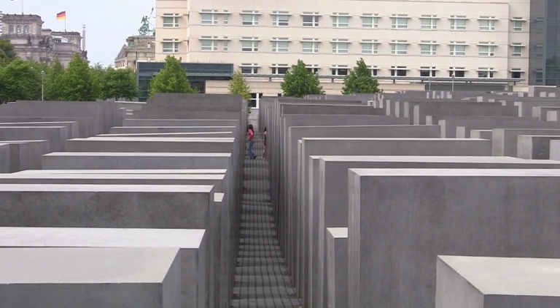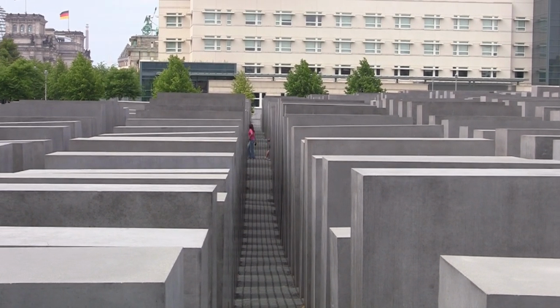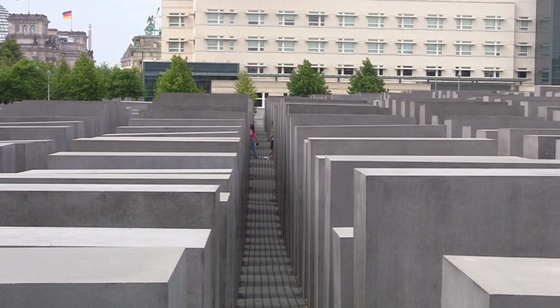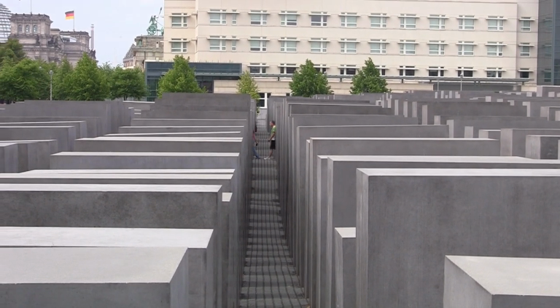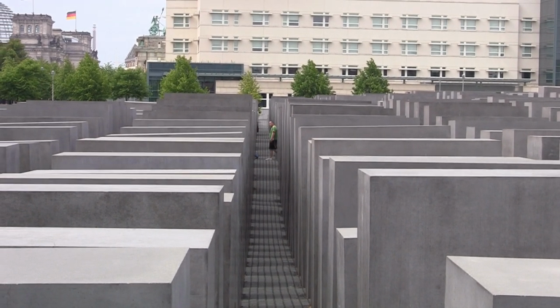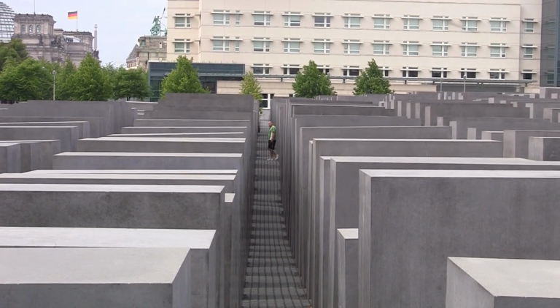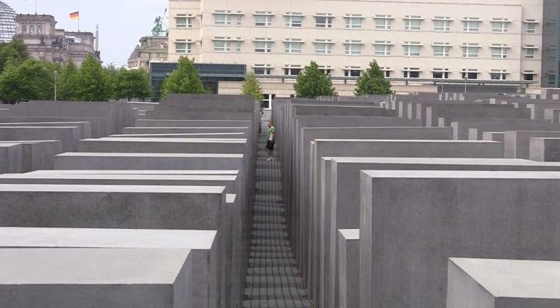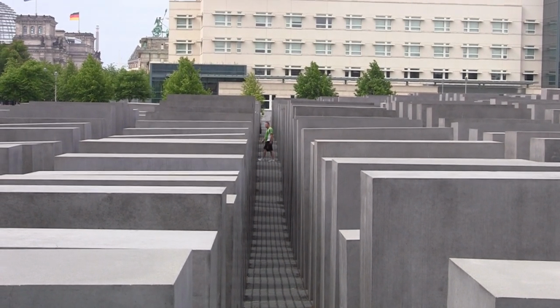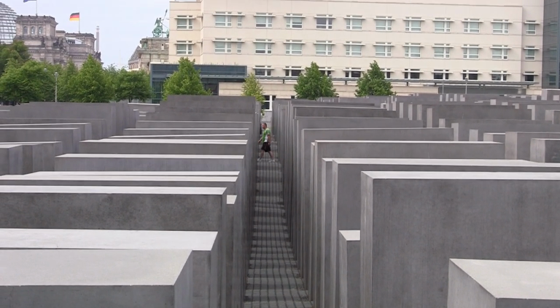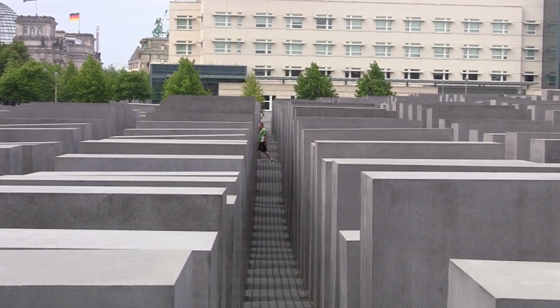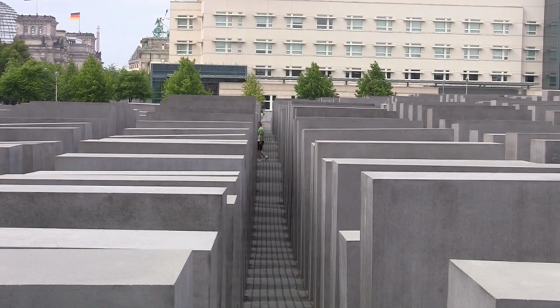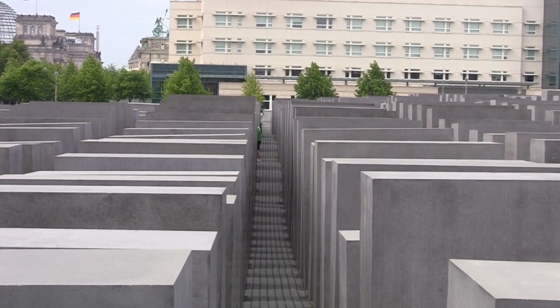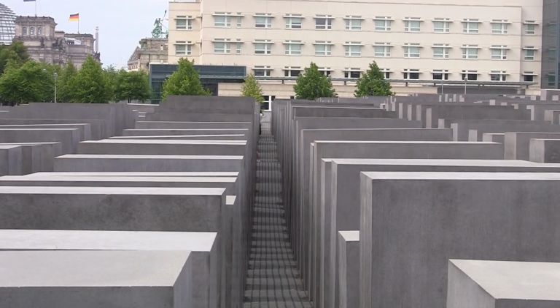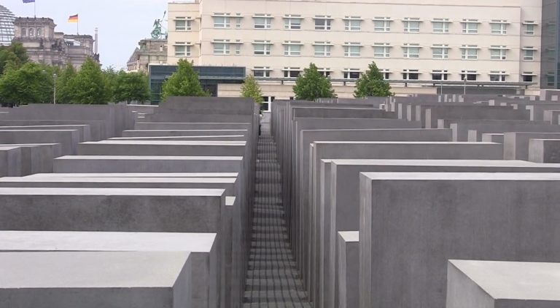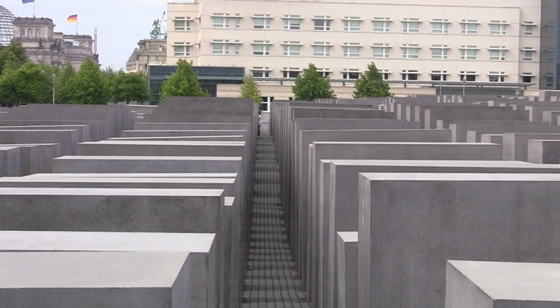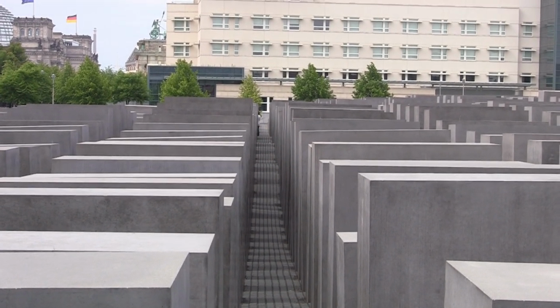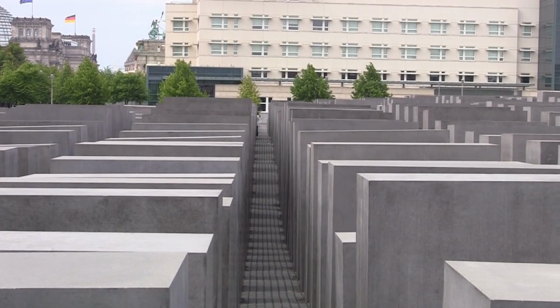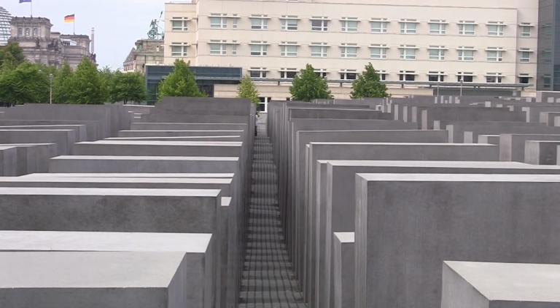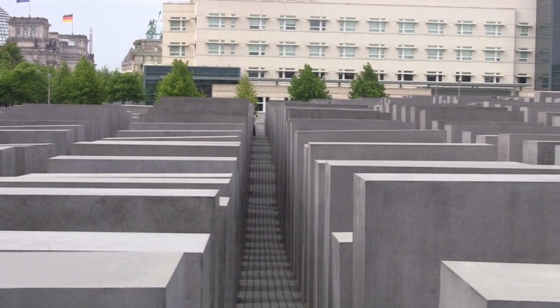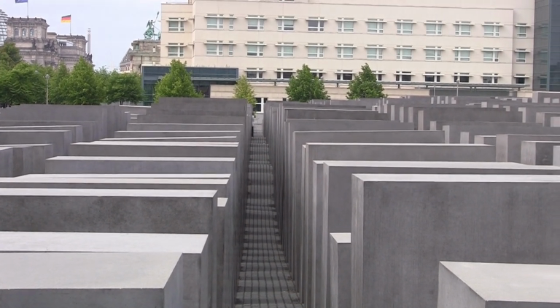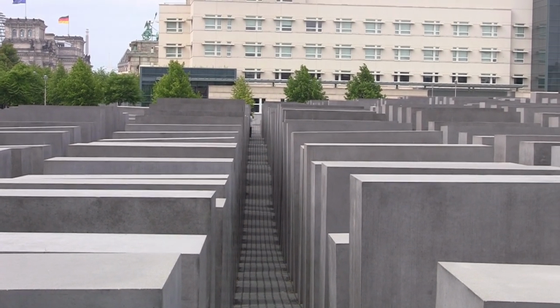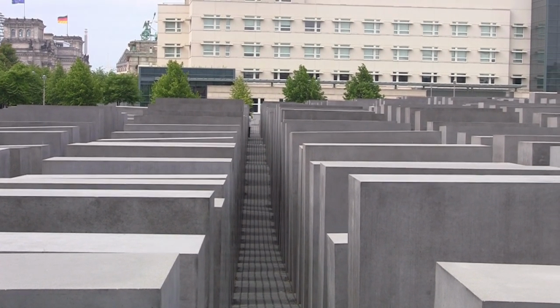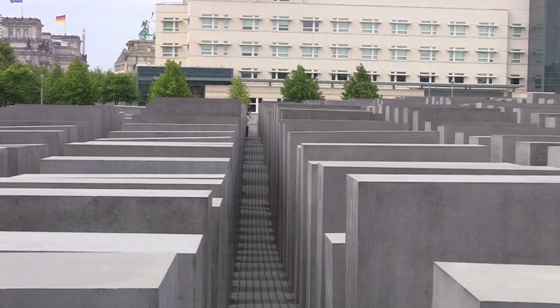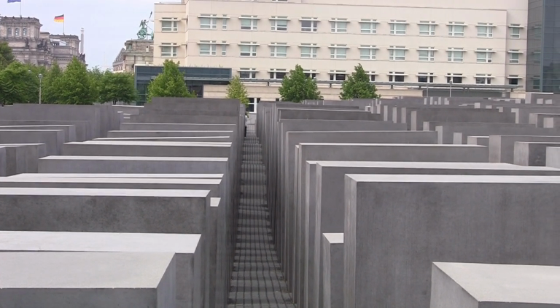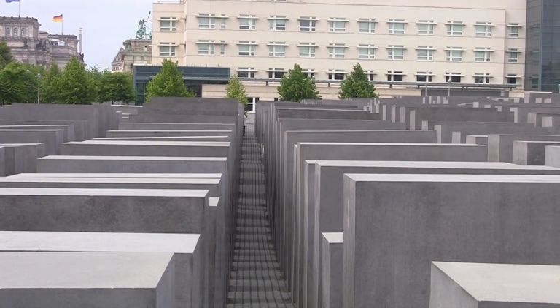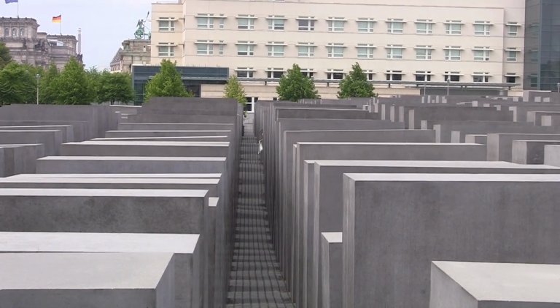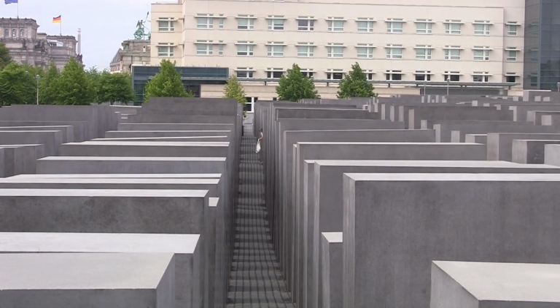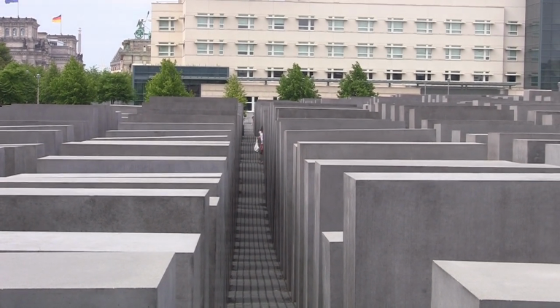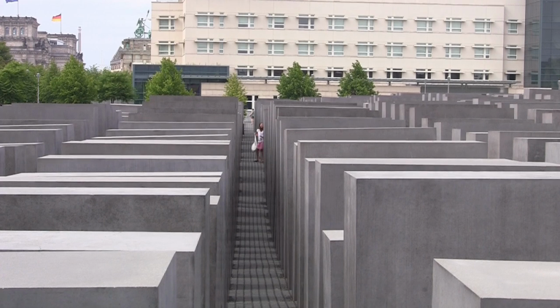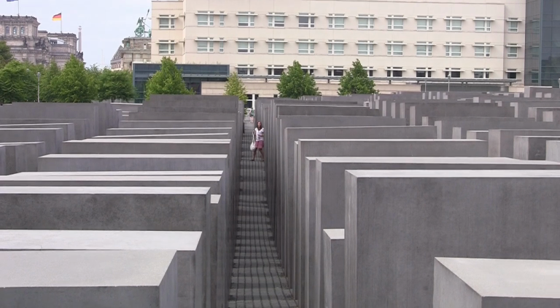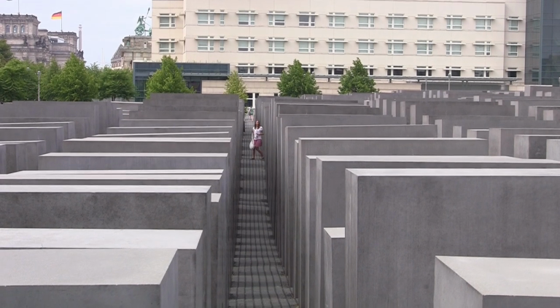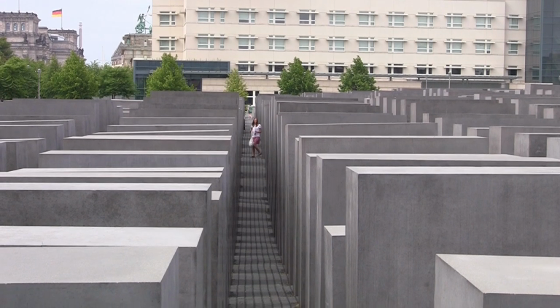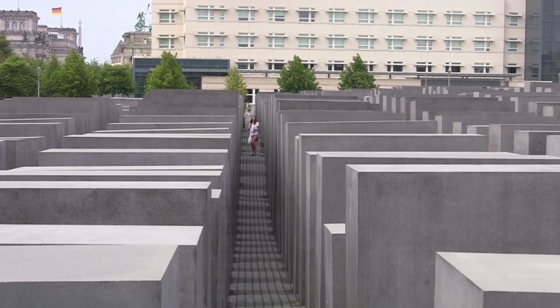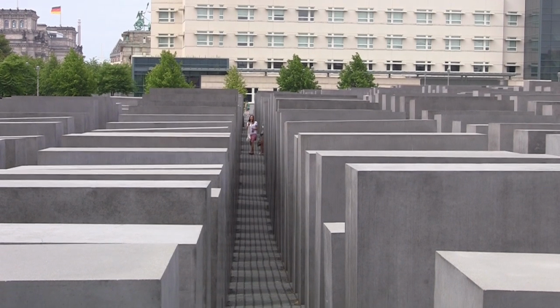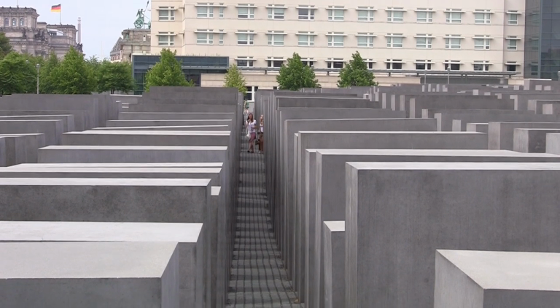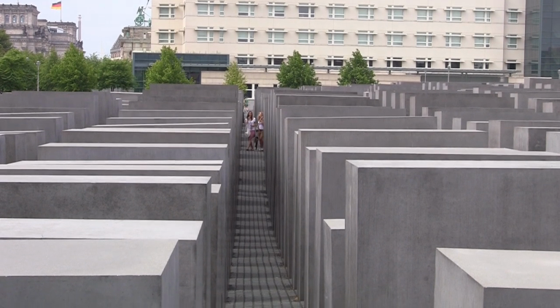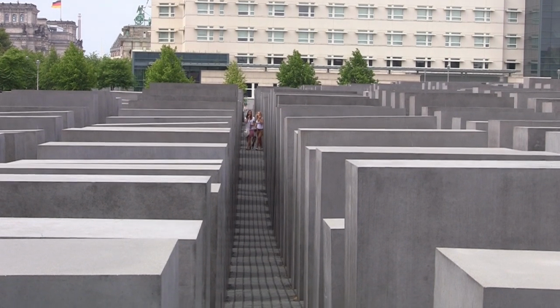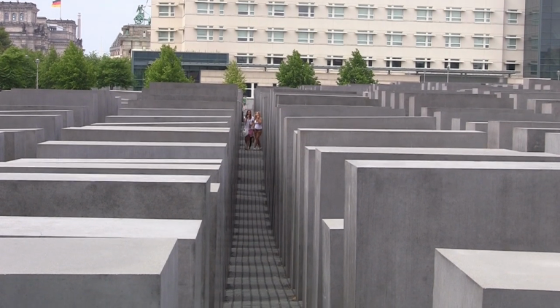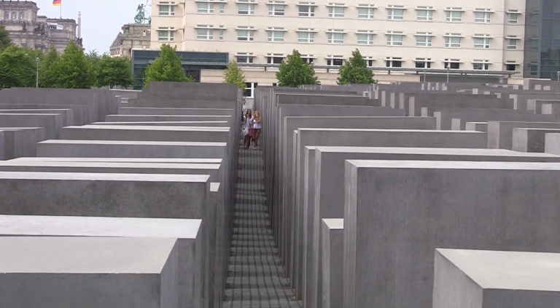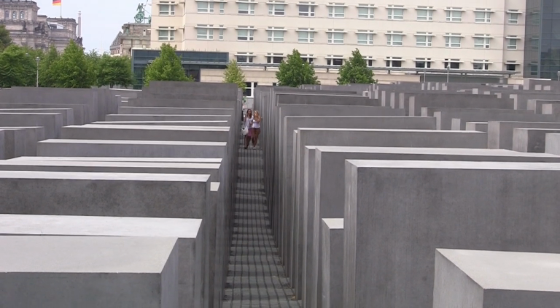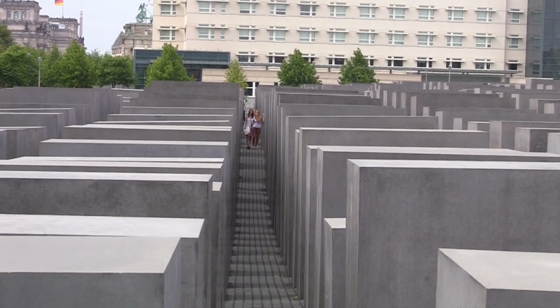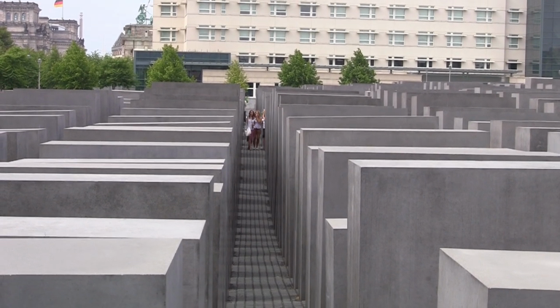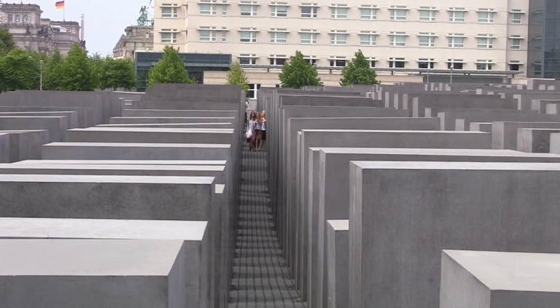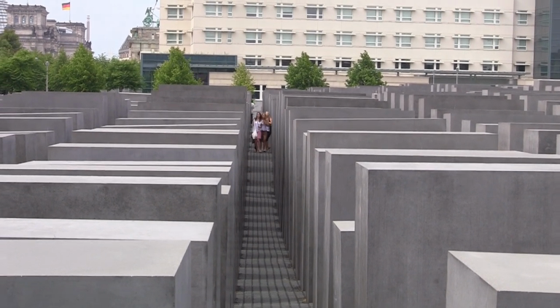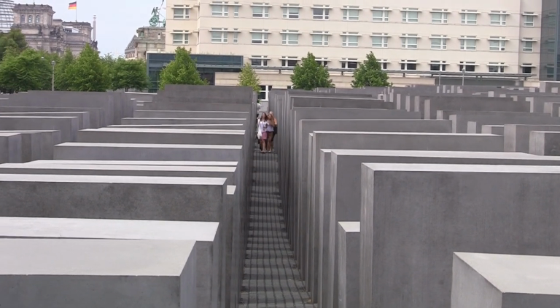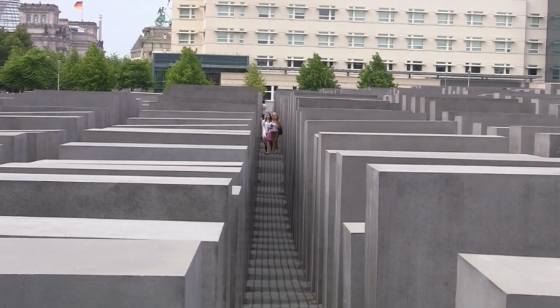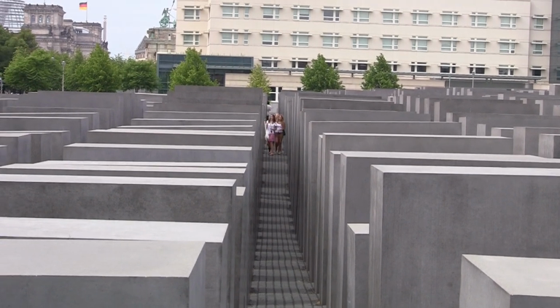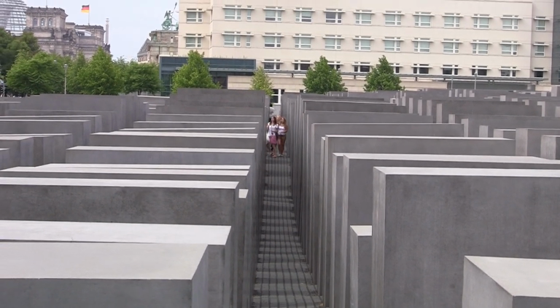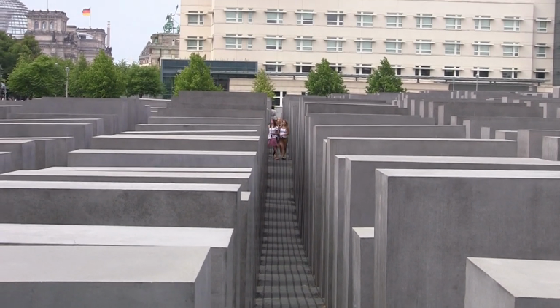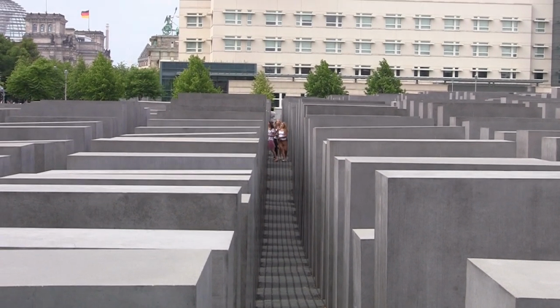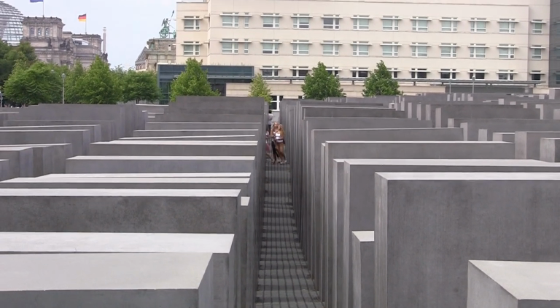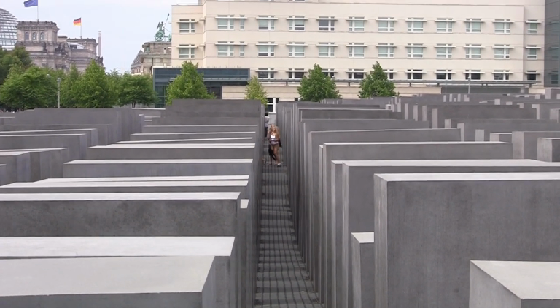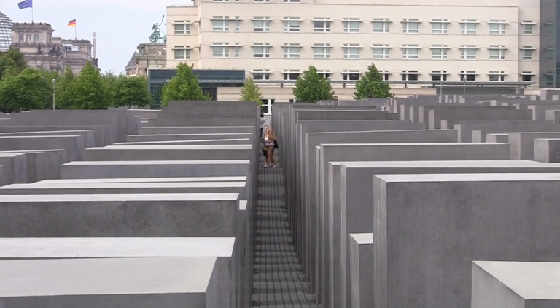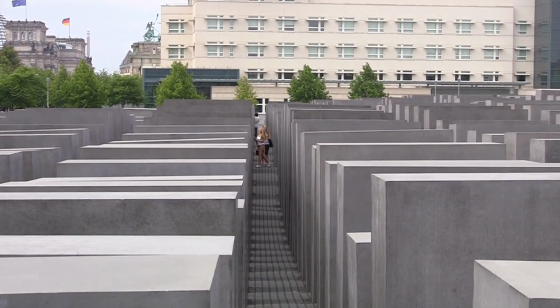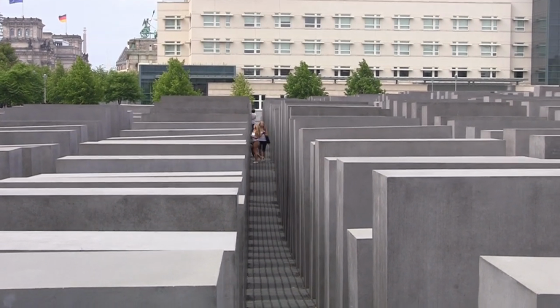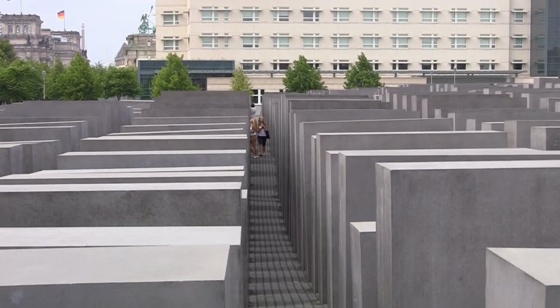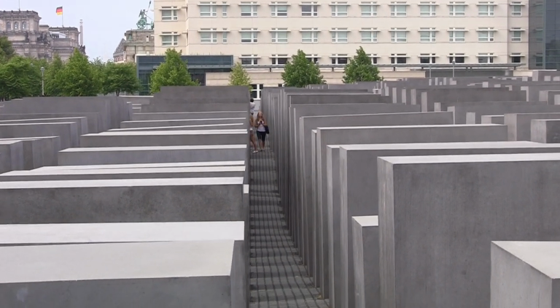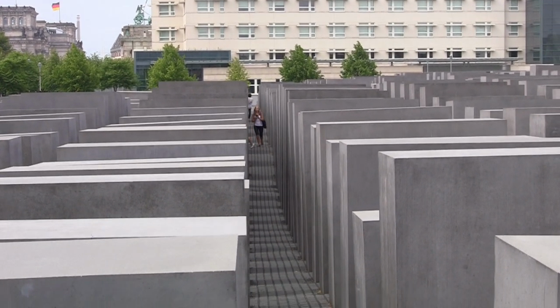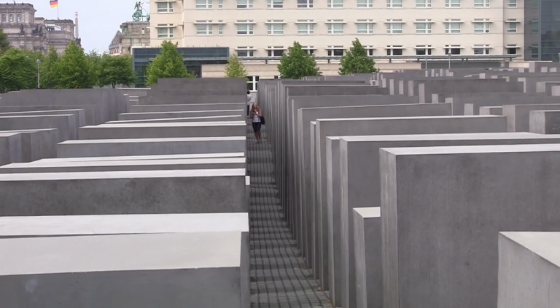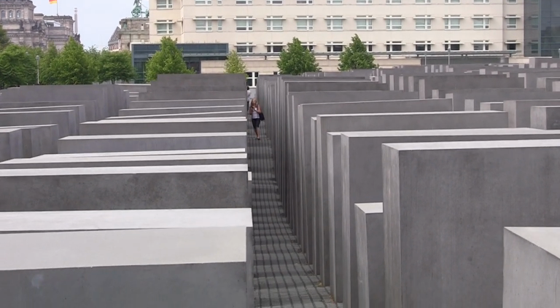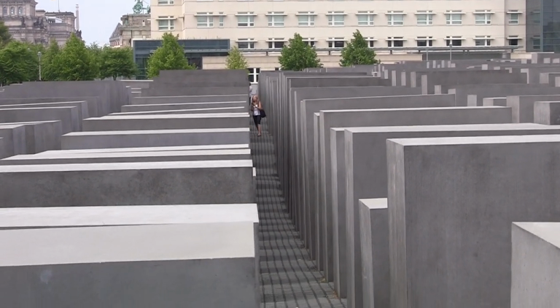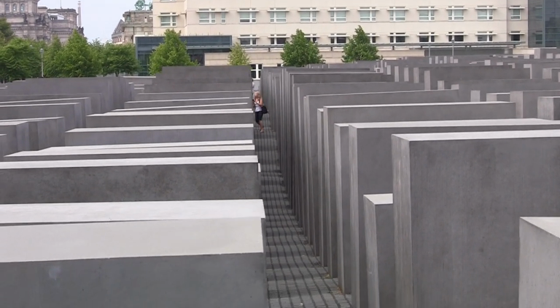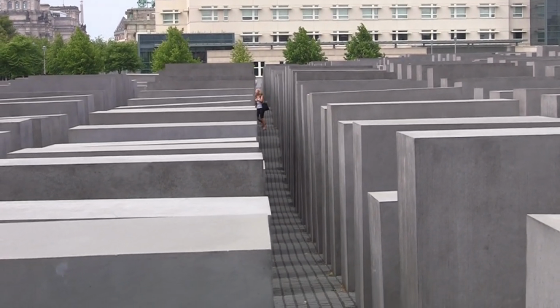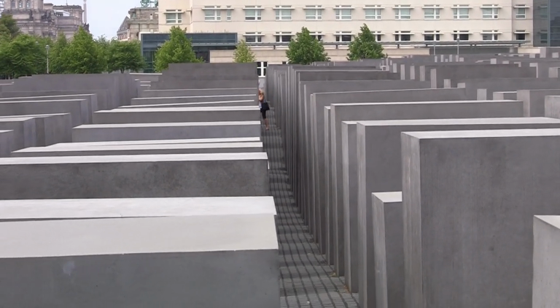Below the Memorial is the Information Center which documents the crimes of the Nazi era in themed rooms.